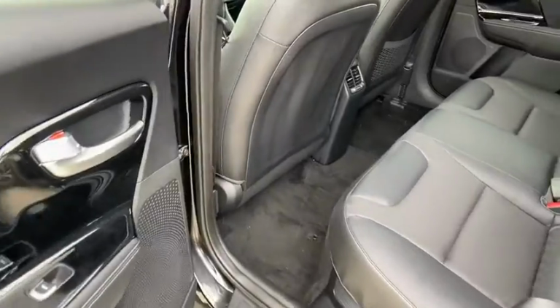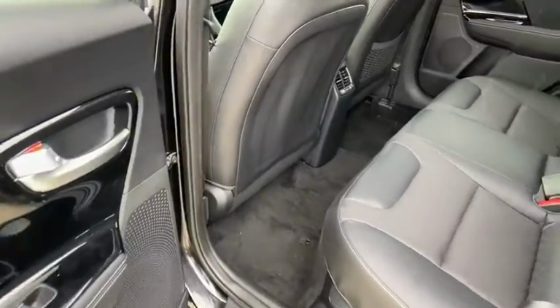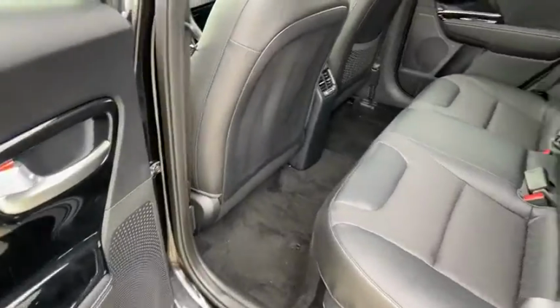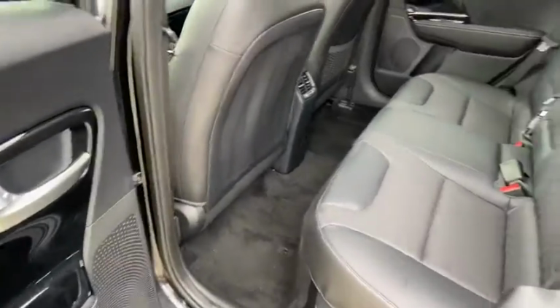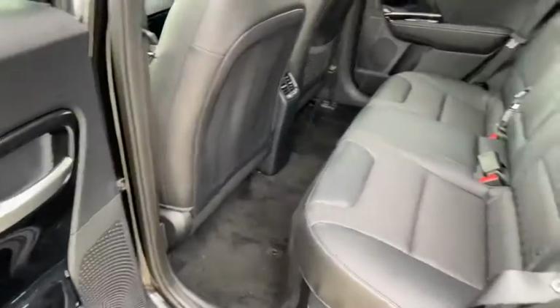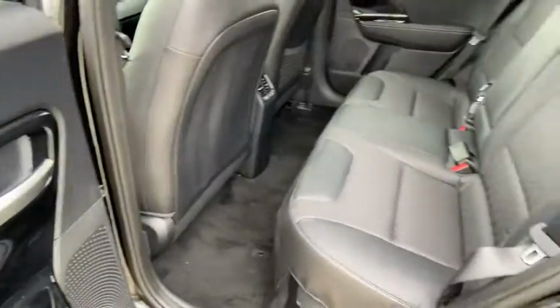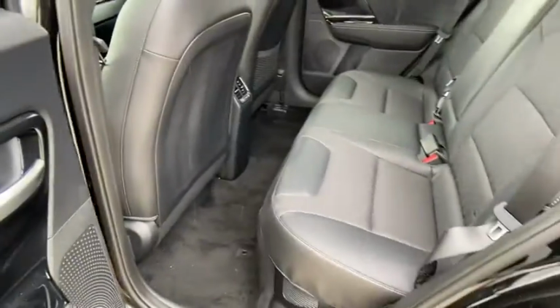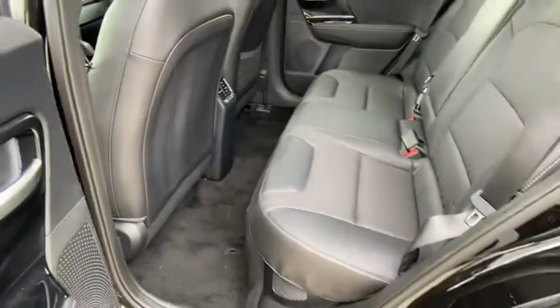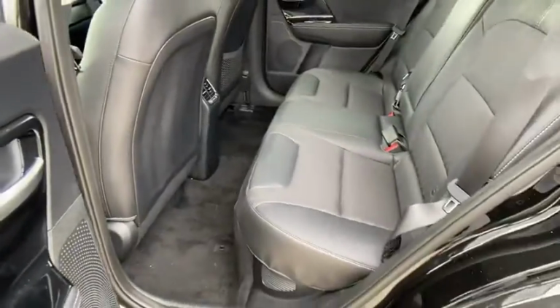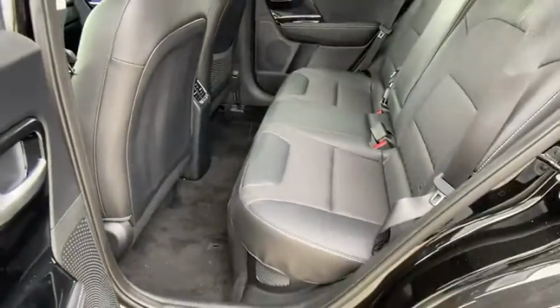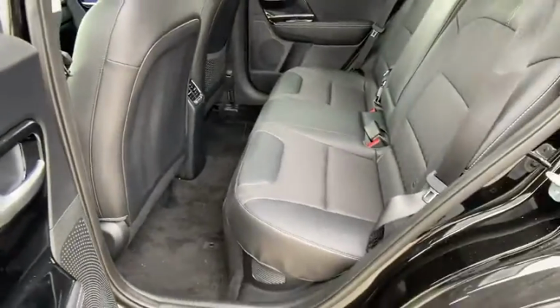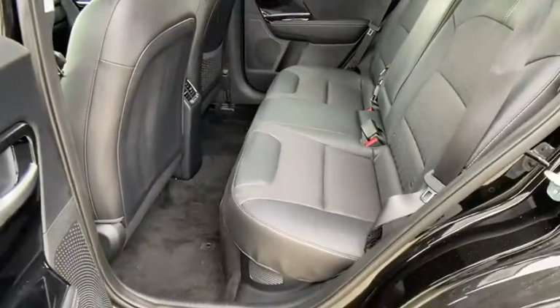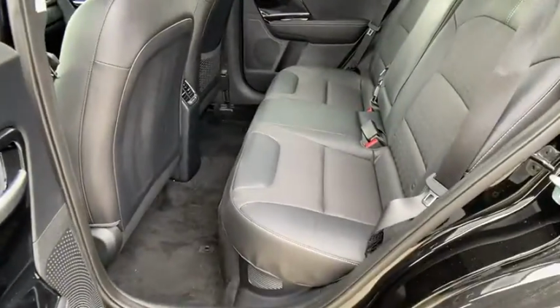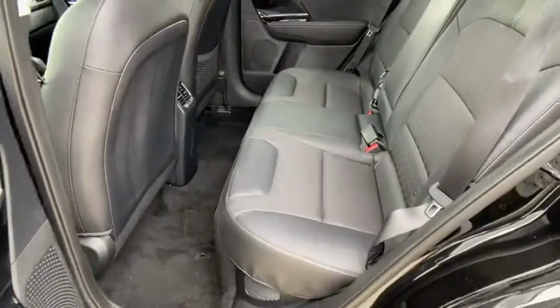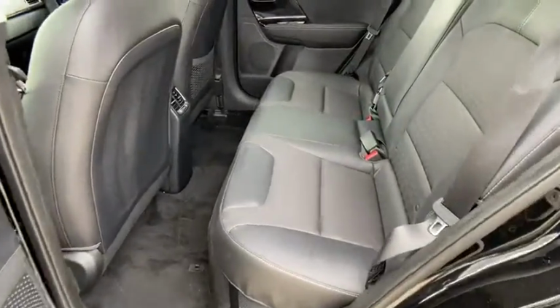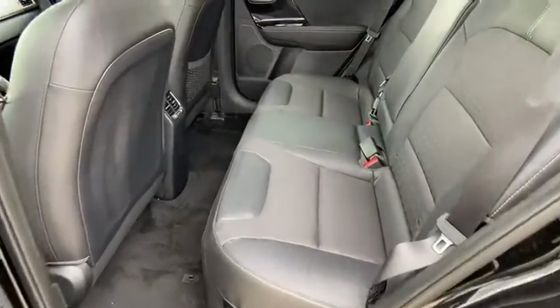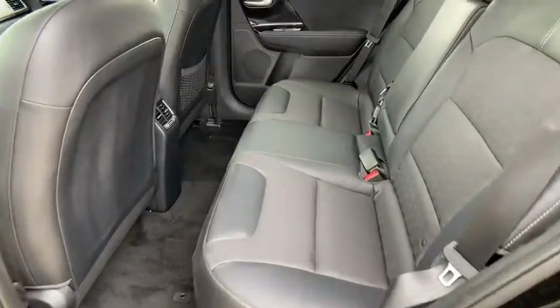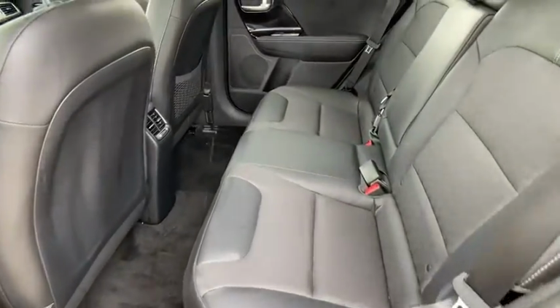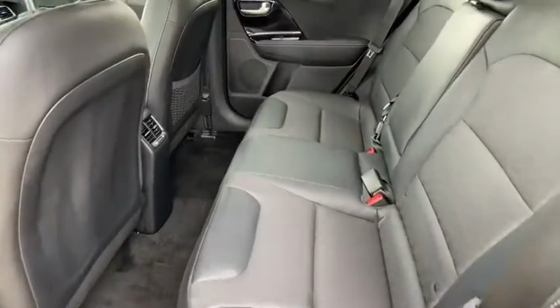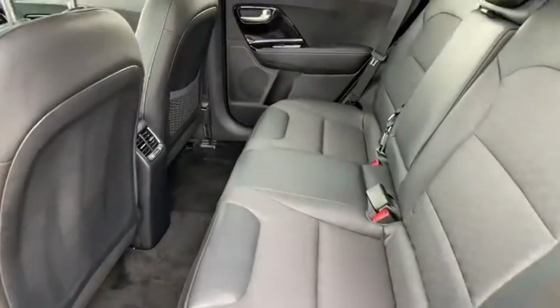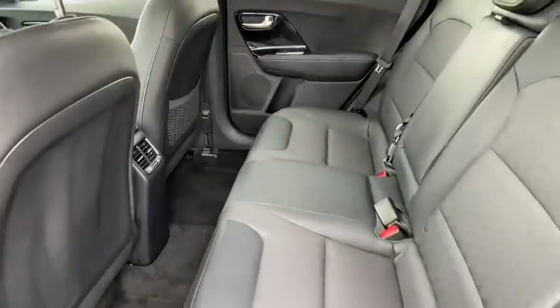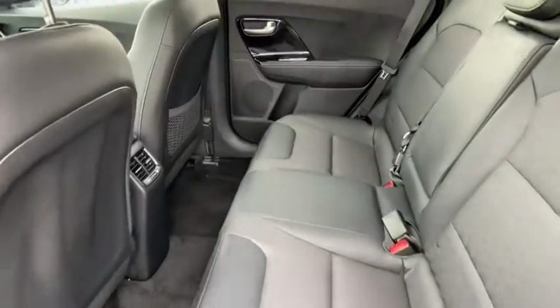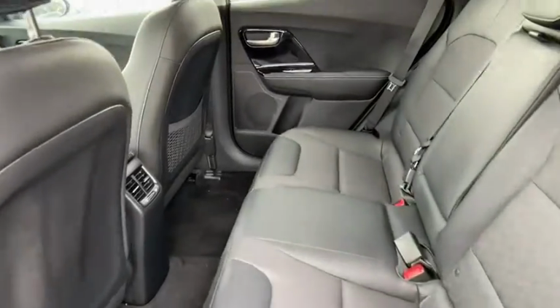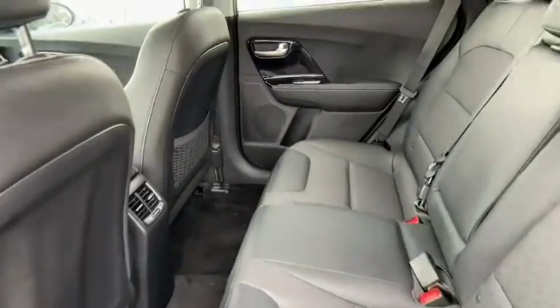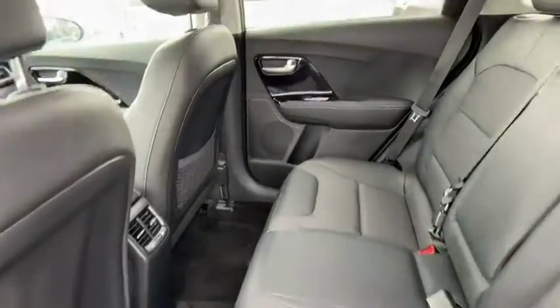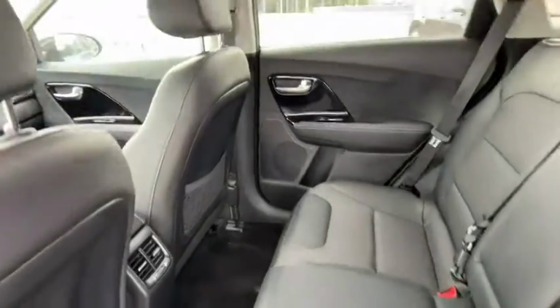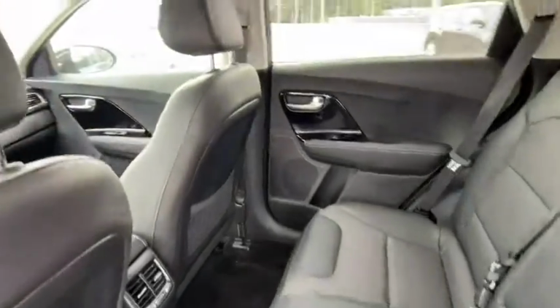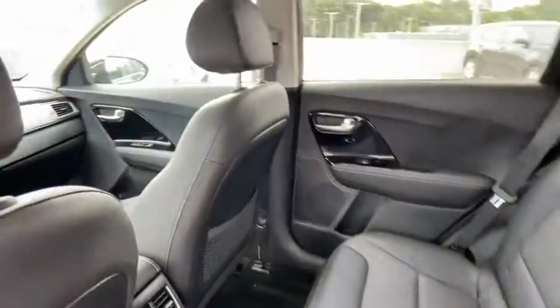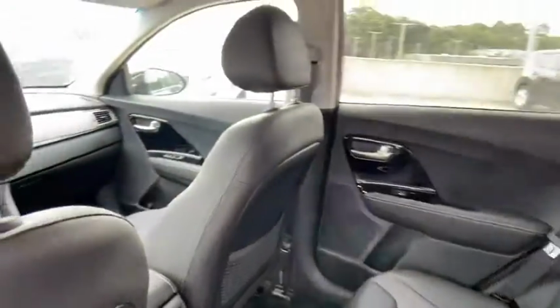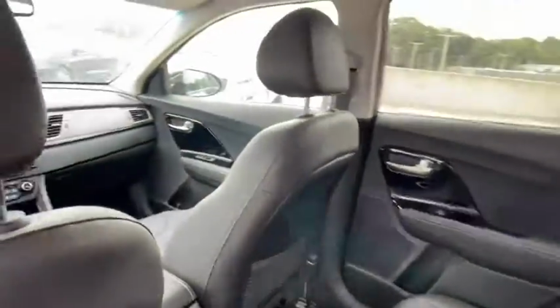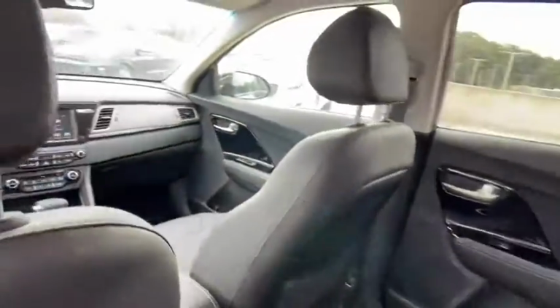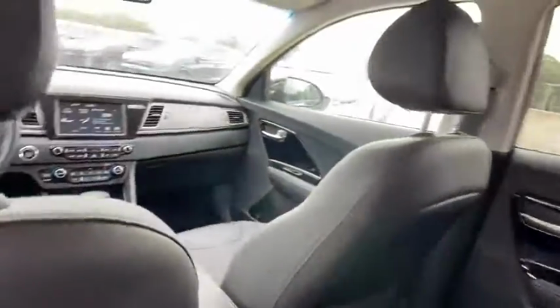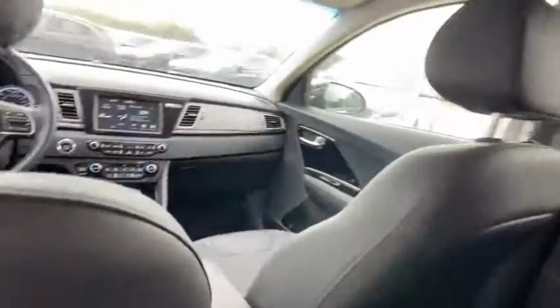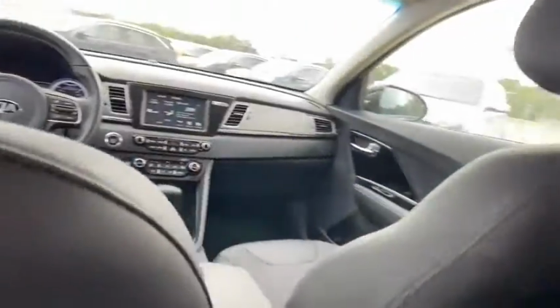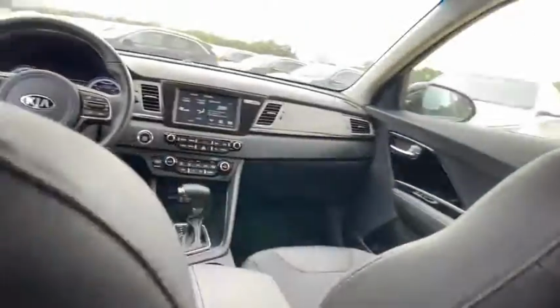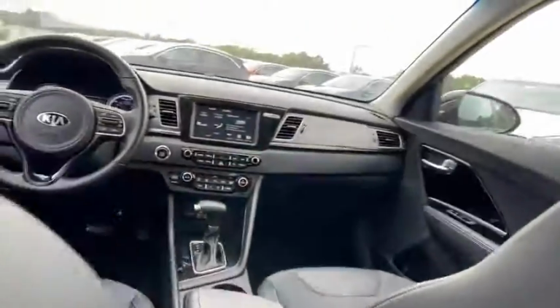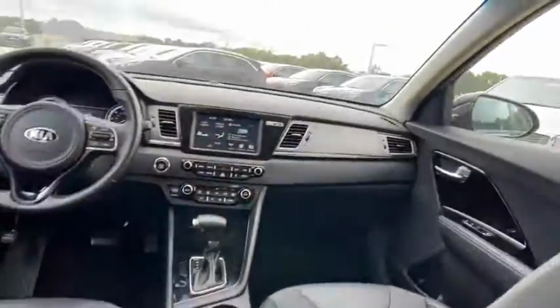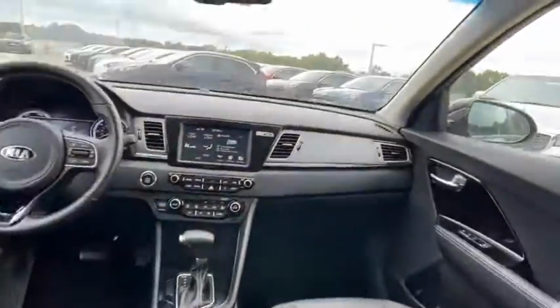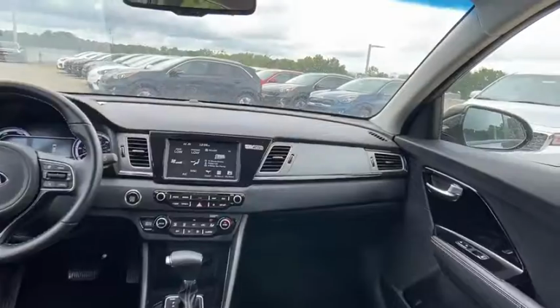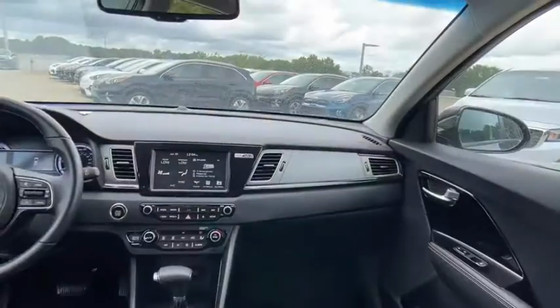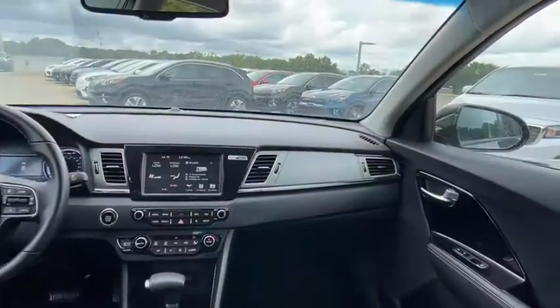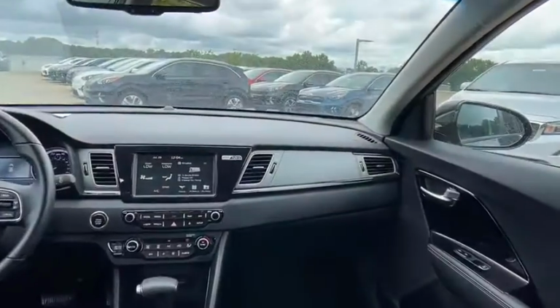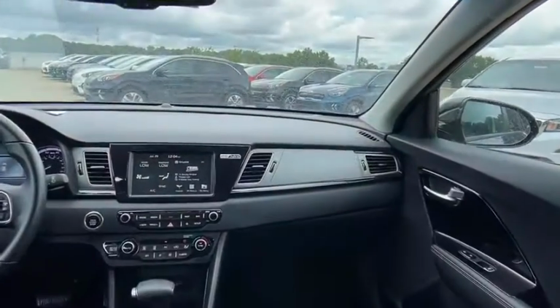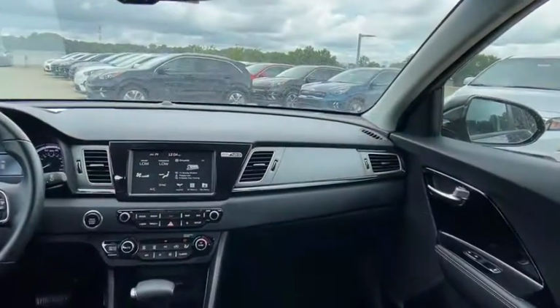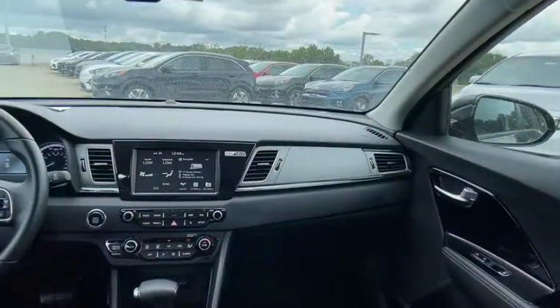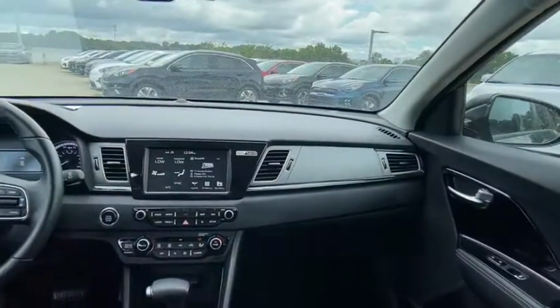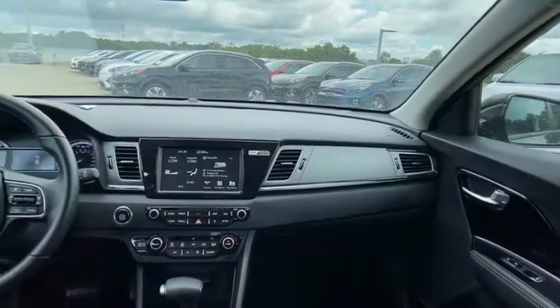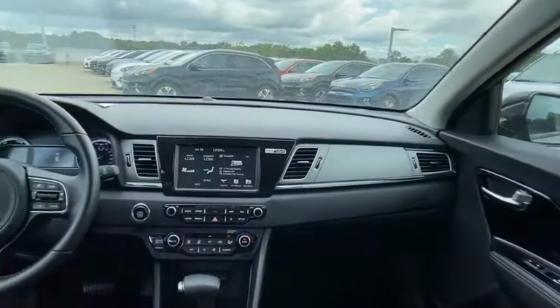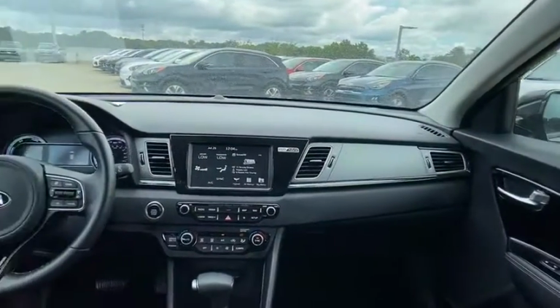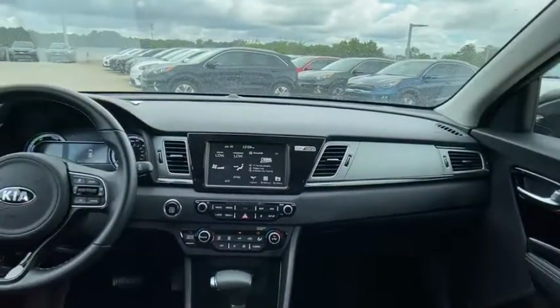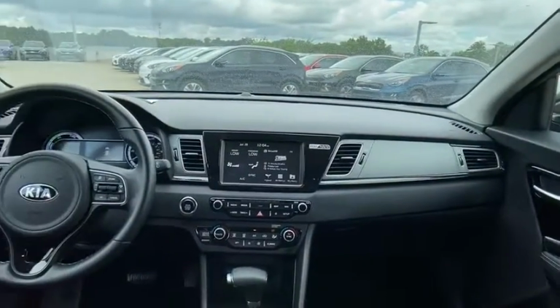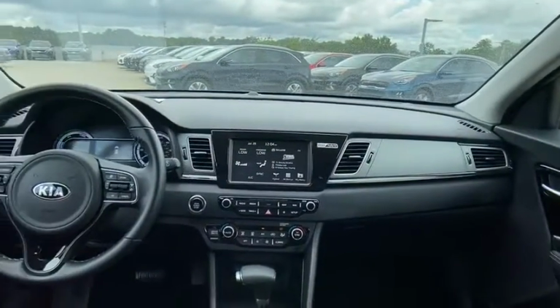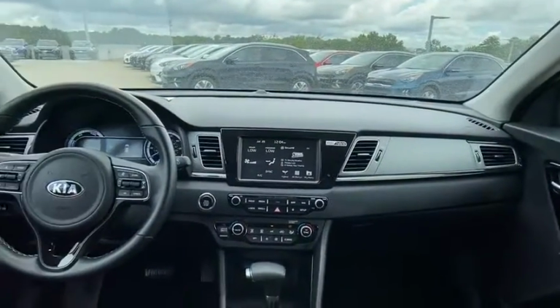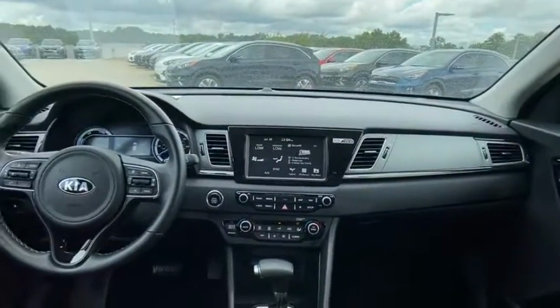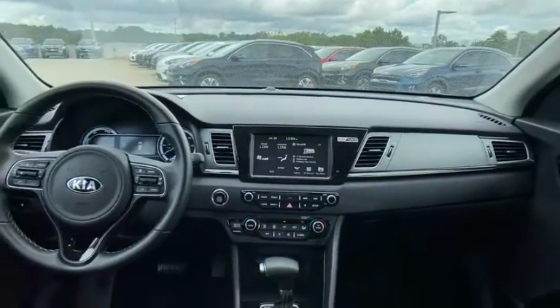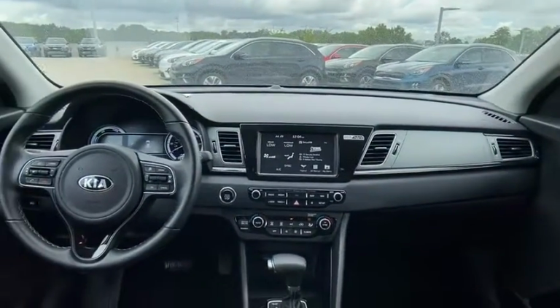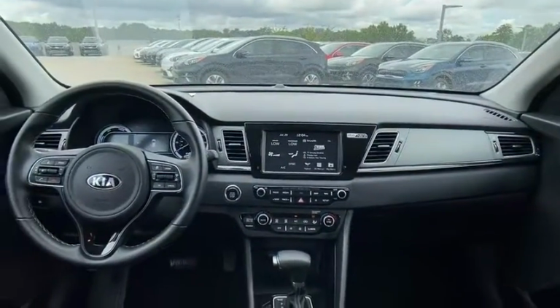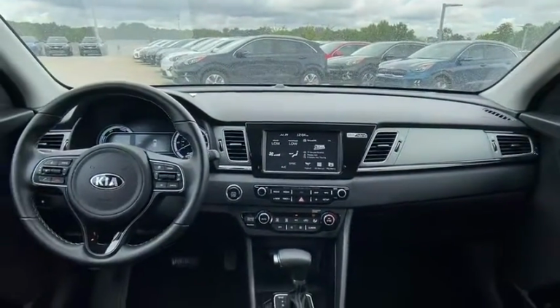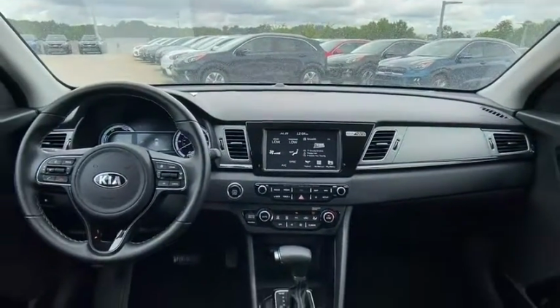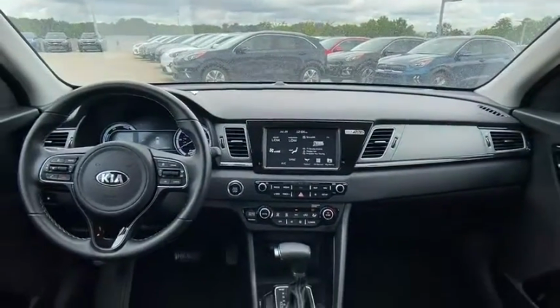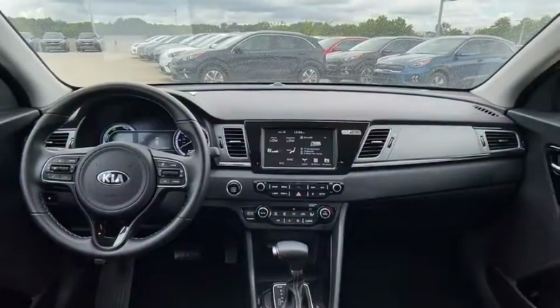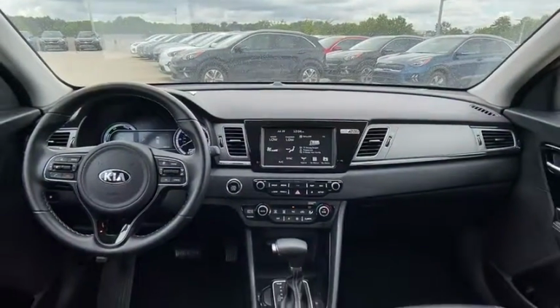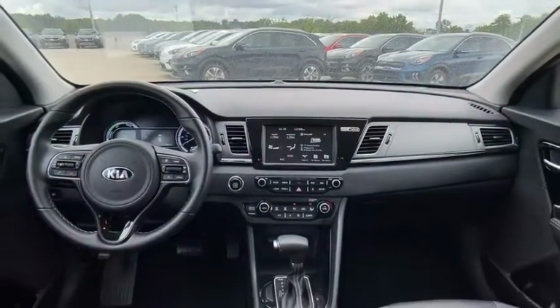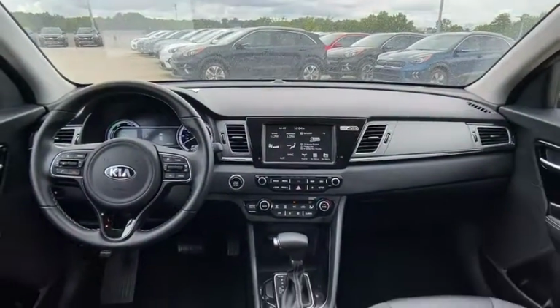Additional options include carpeted floor mats, cargo net, engine immobilizer, body color door handles, tinted glass, and a four-piece floor mat set.